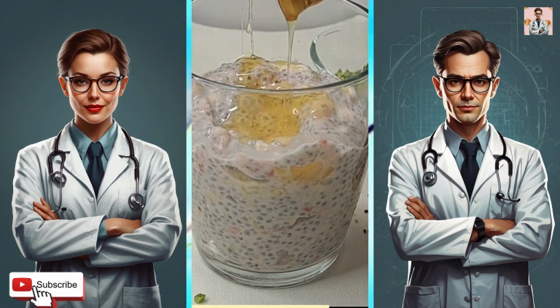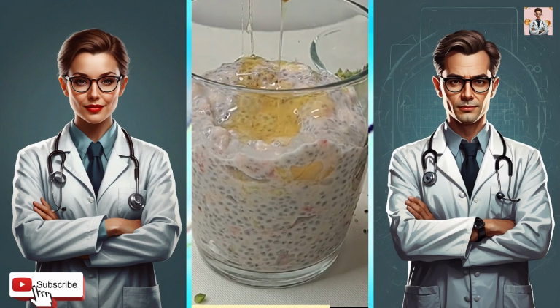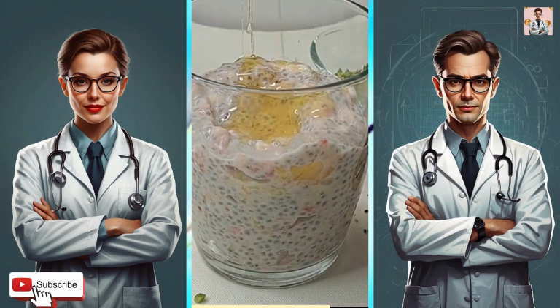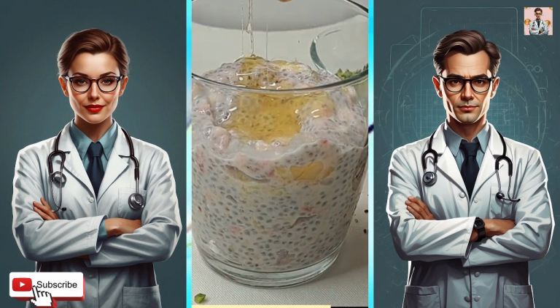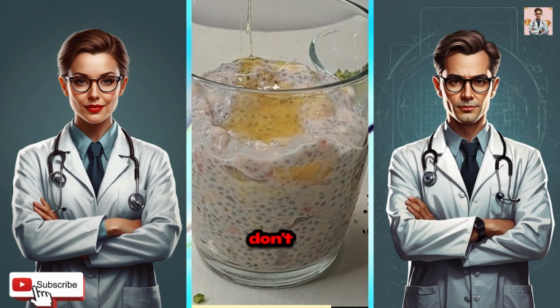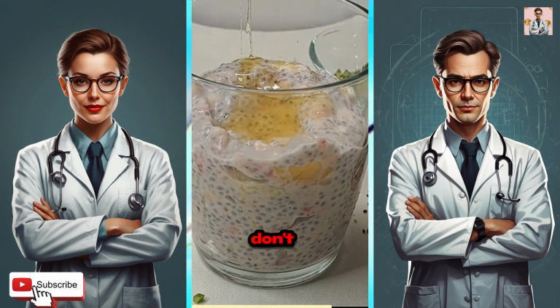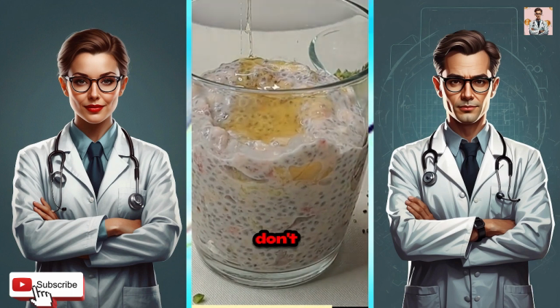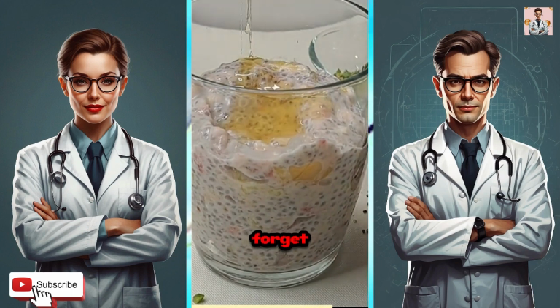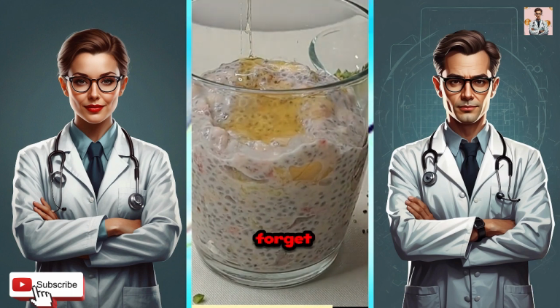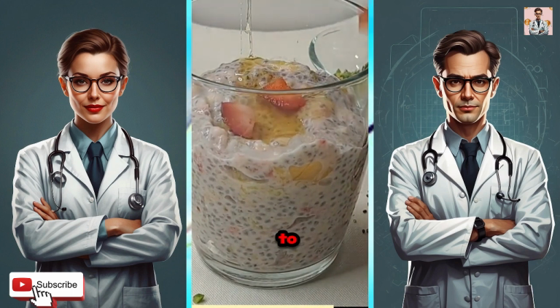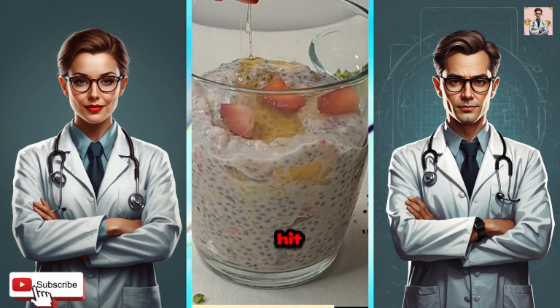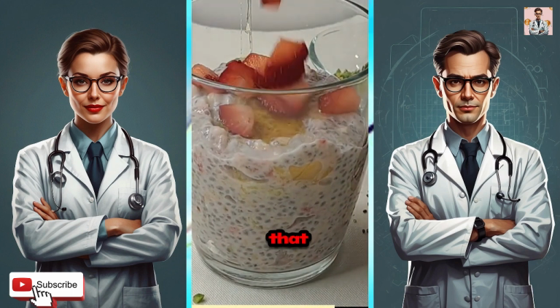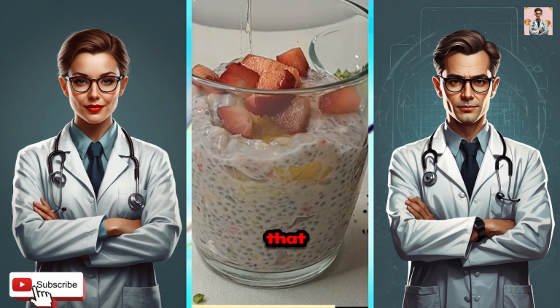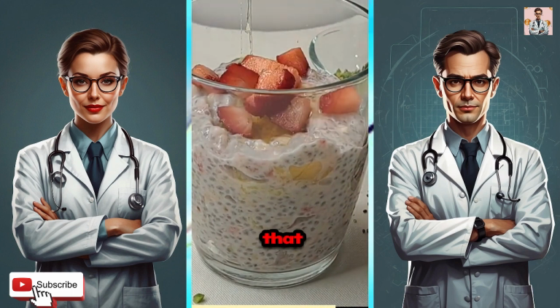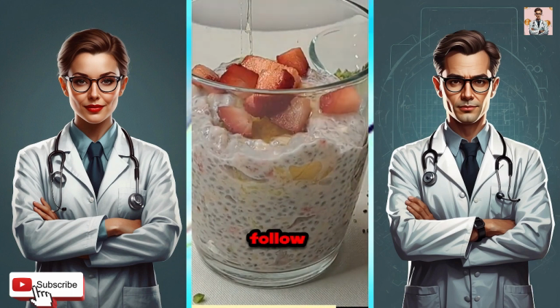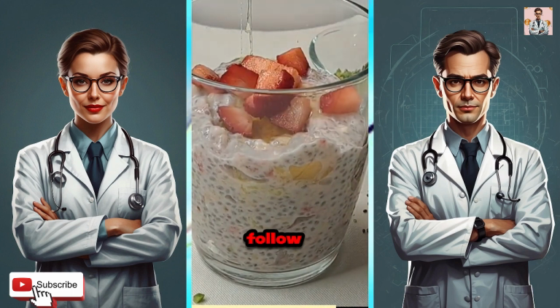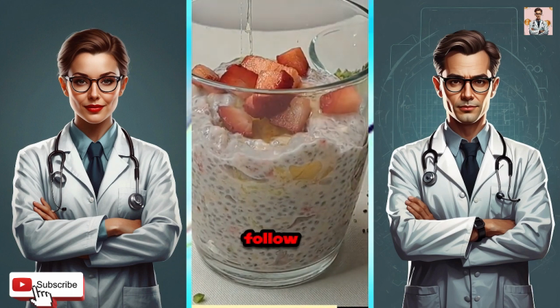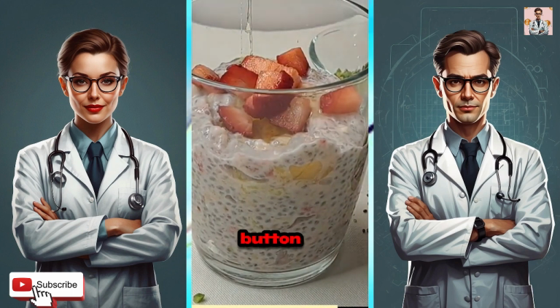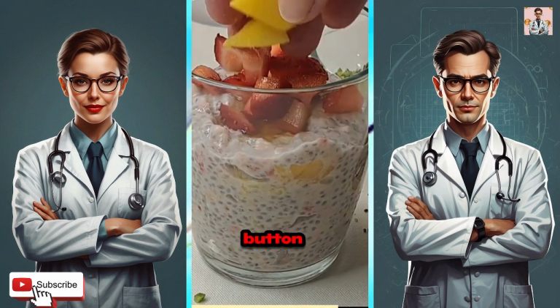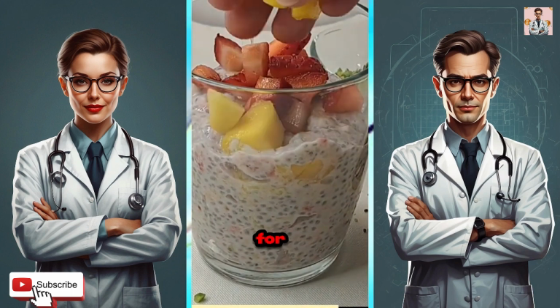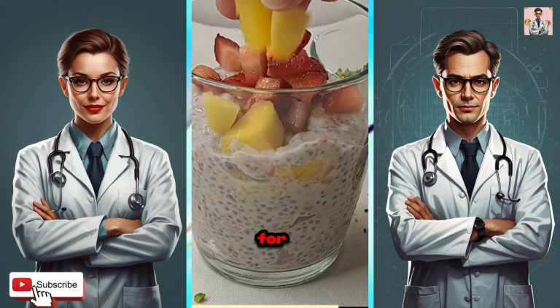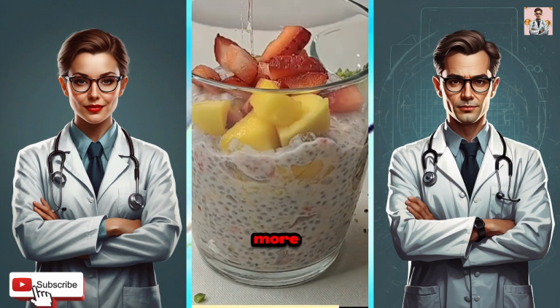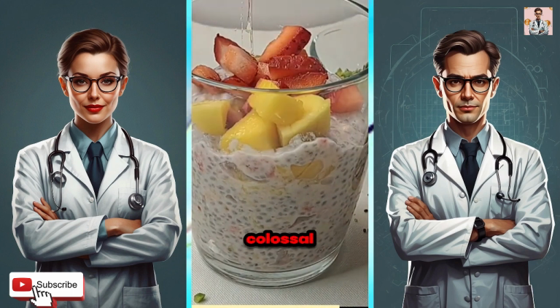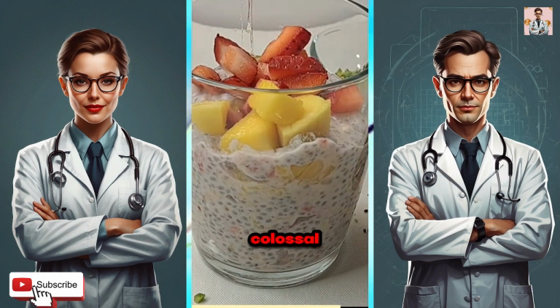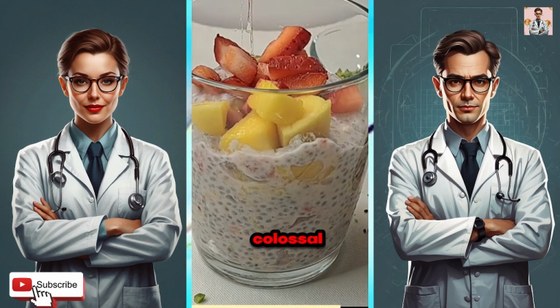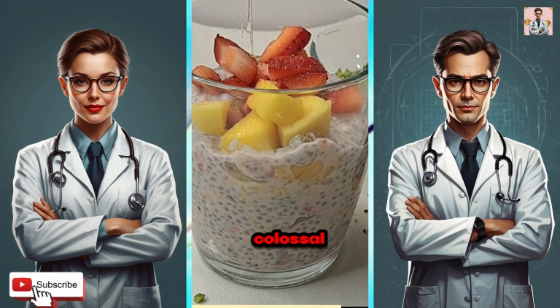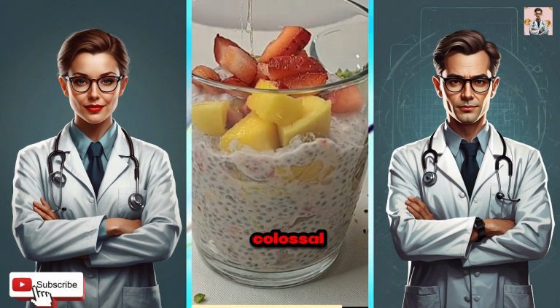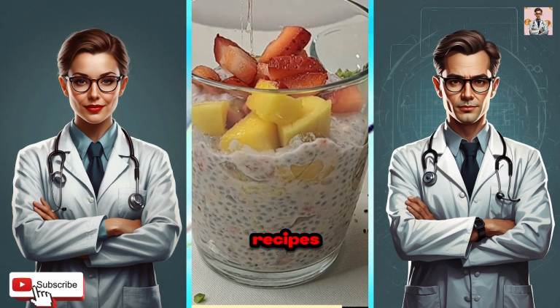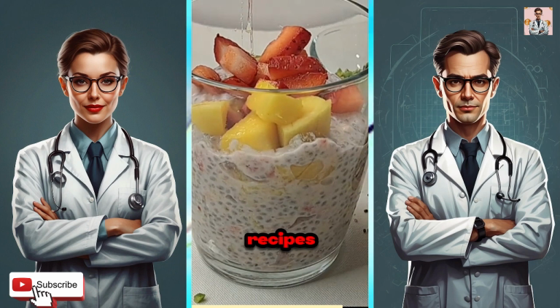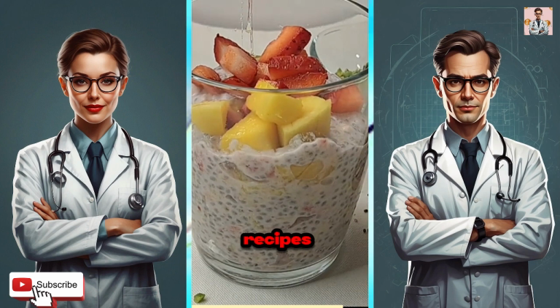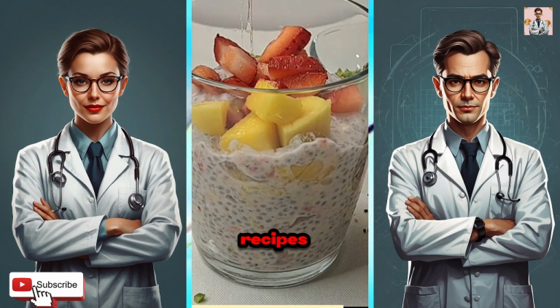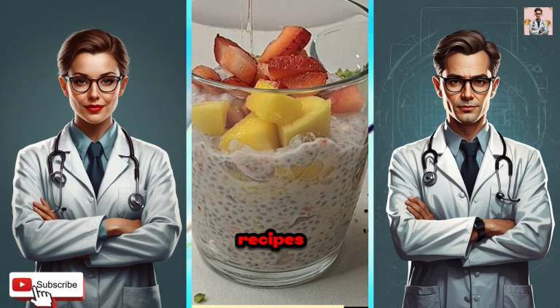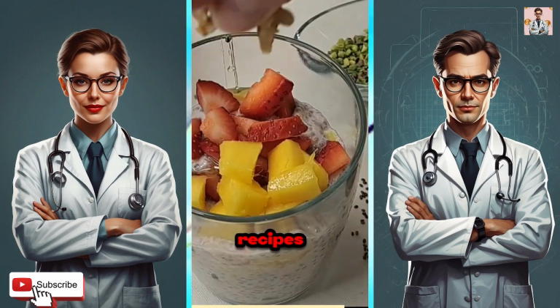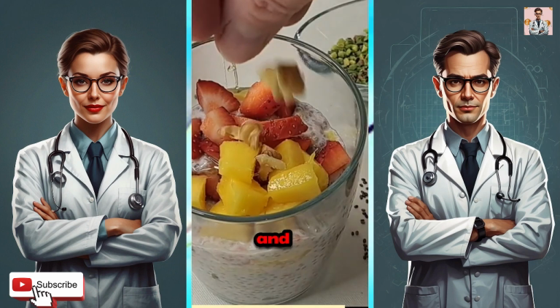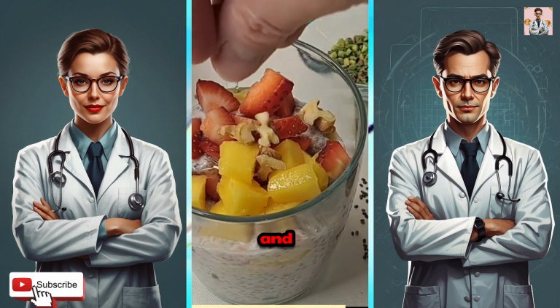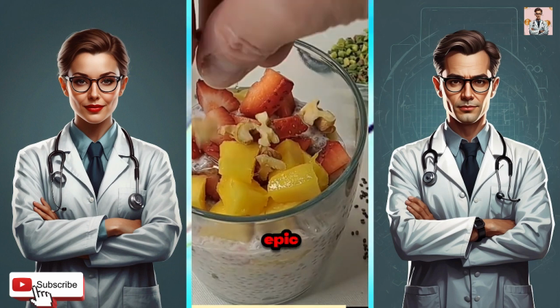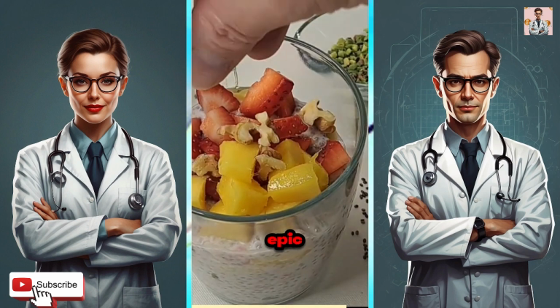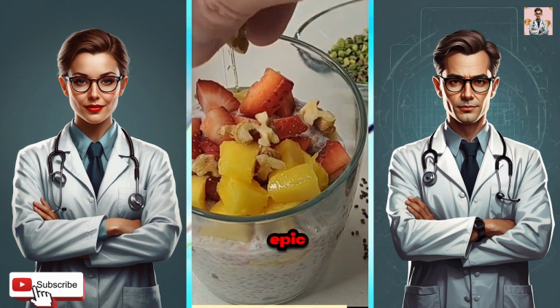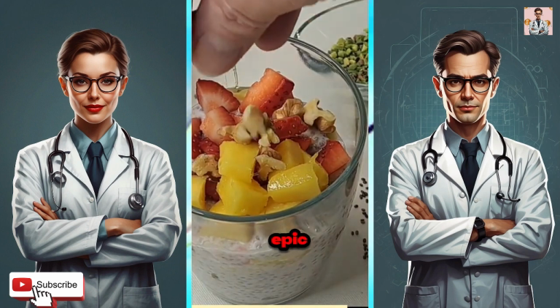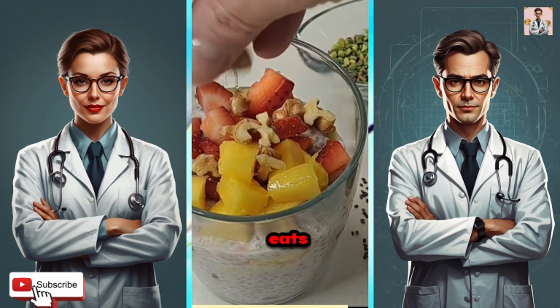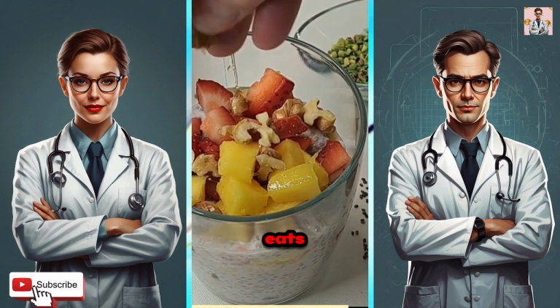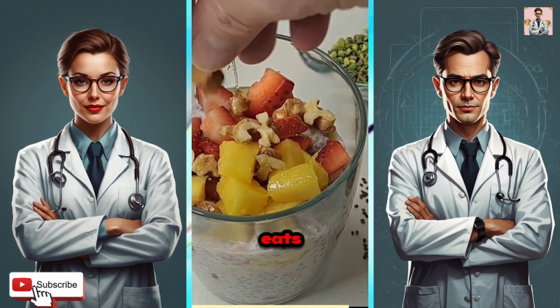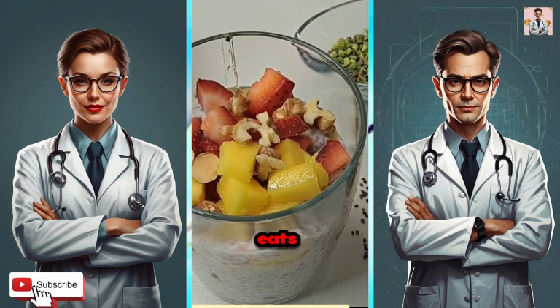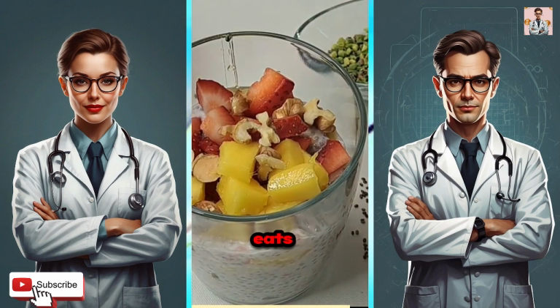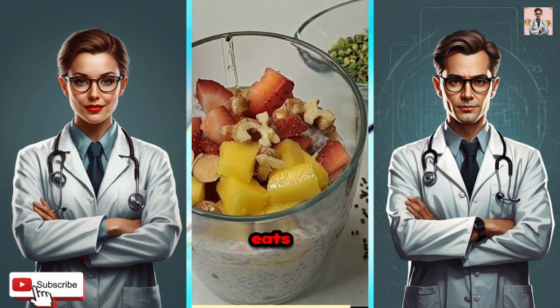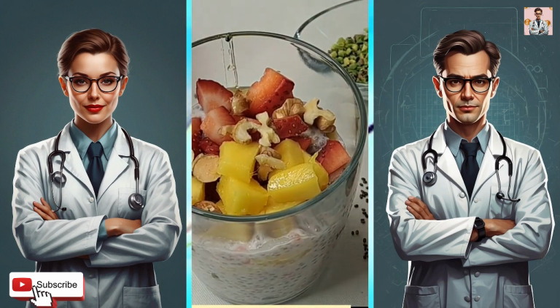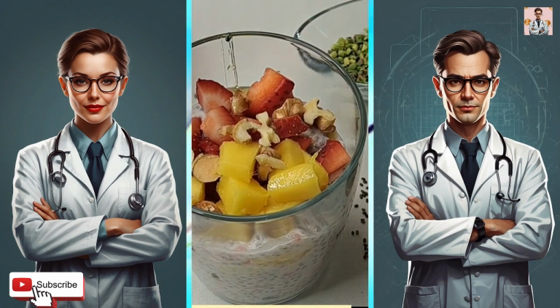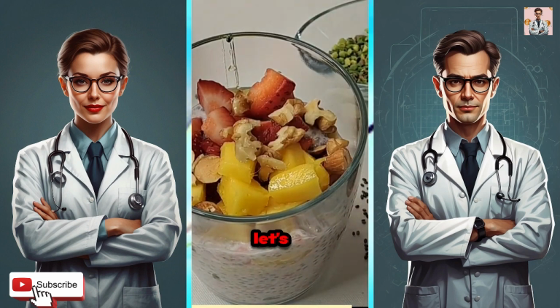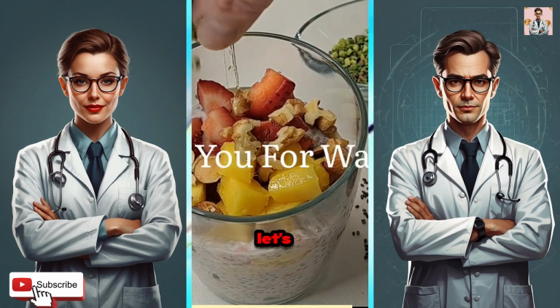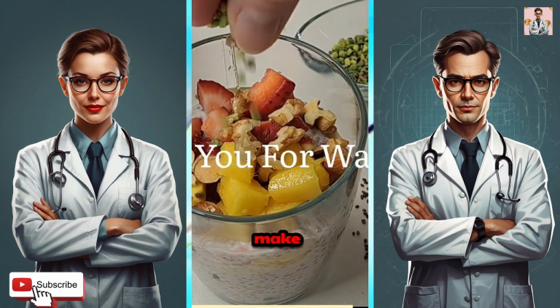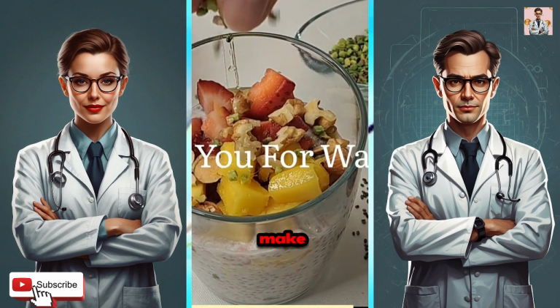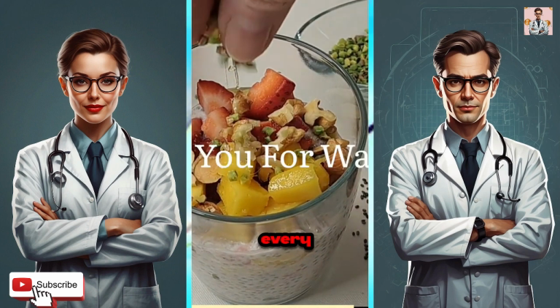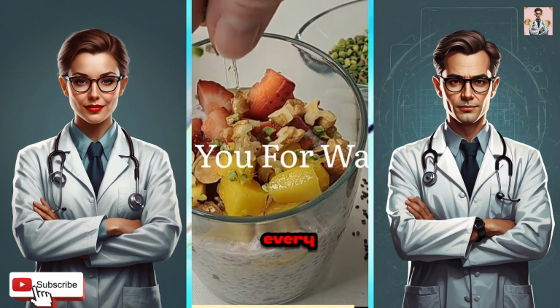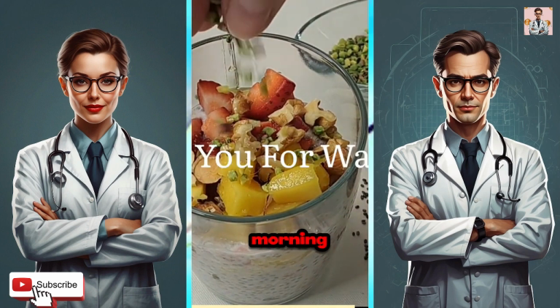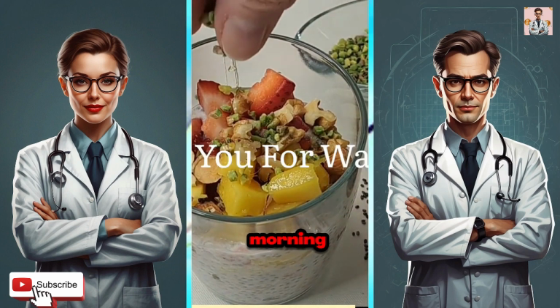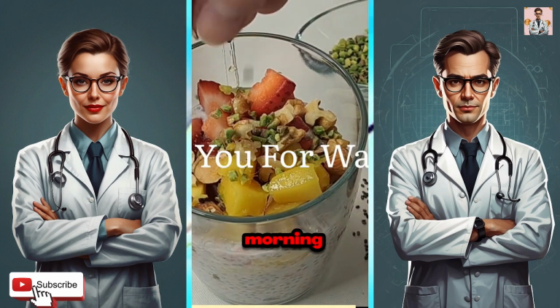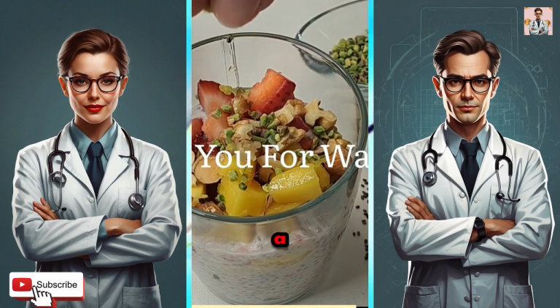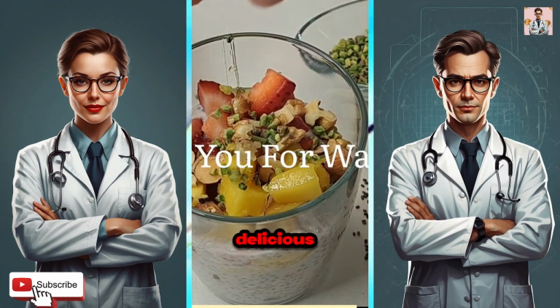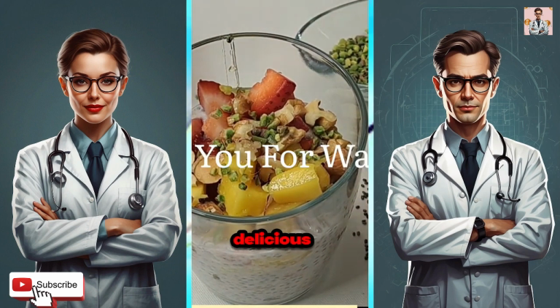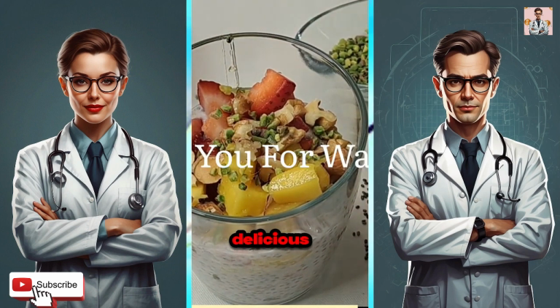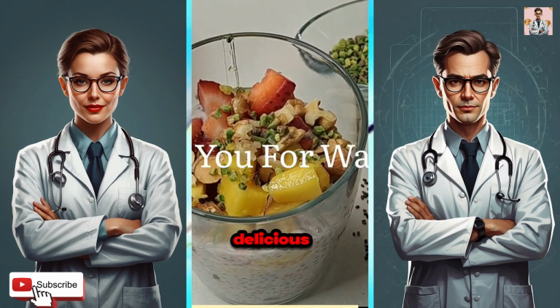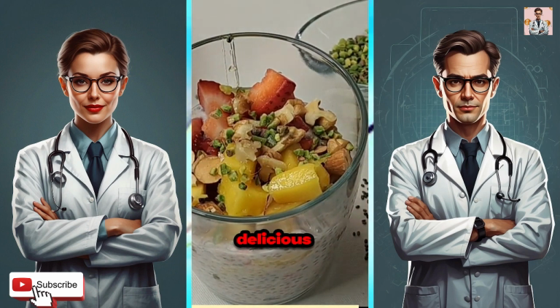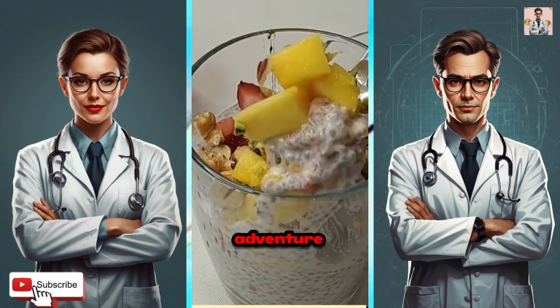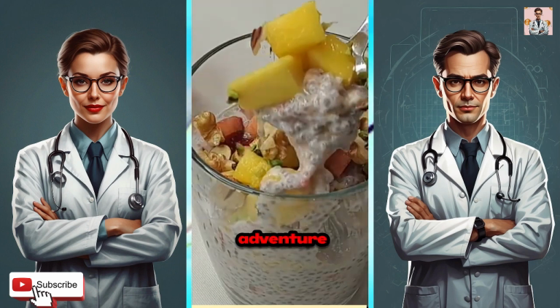Don't forget to hit that follow button for more colossal recipes and epic eats. Let's make every morning a delicious adventure.